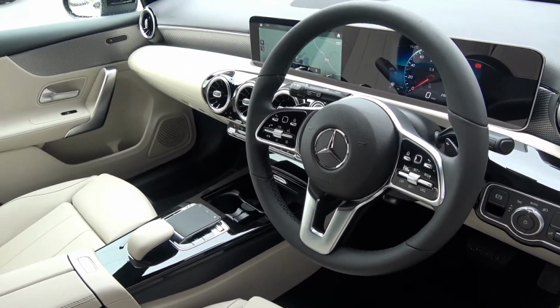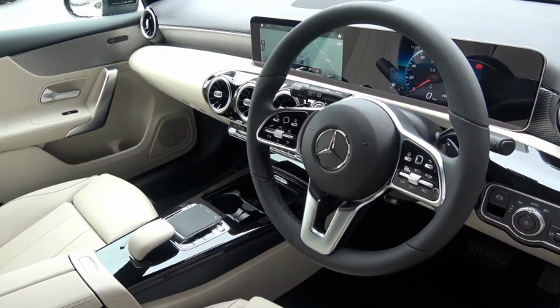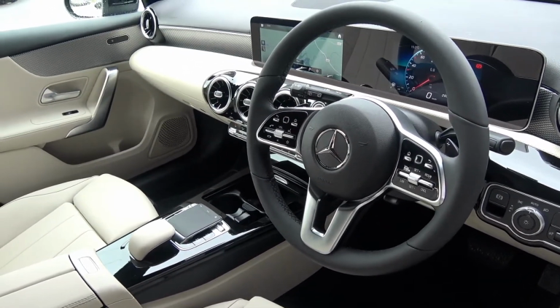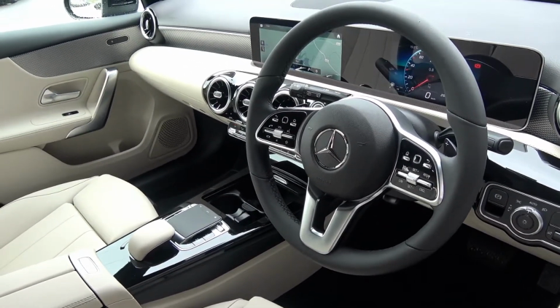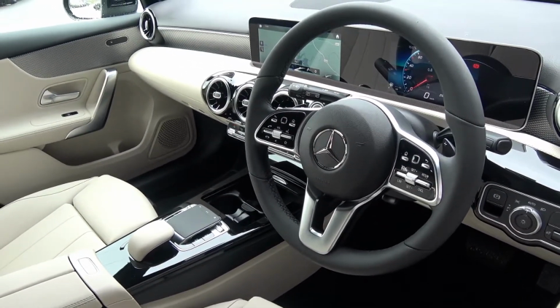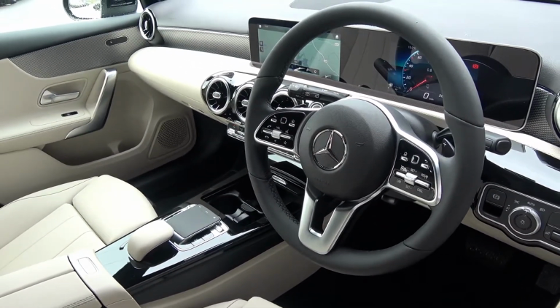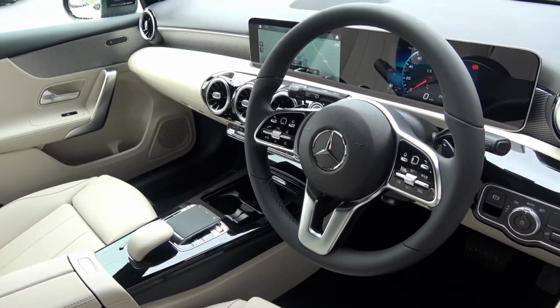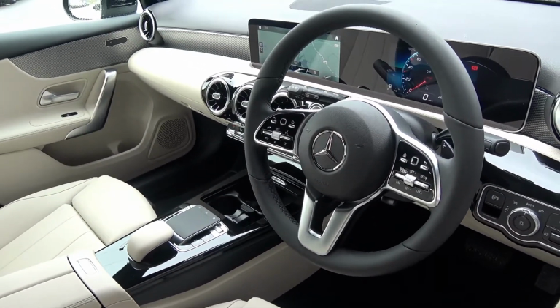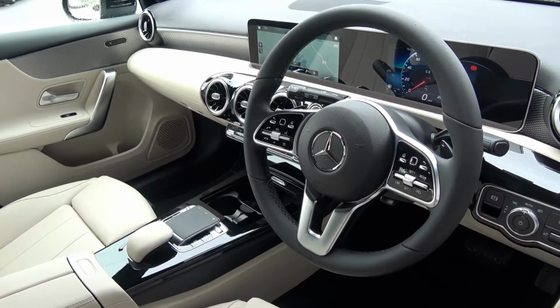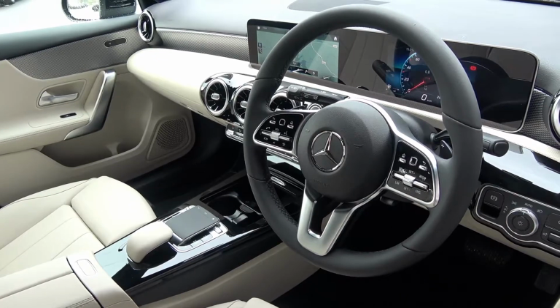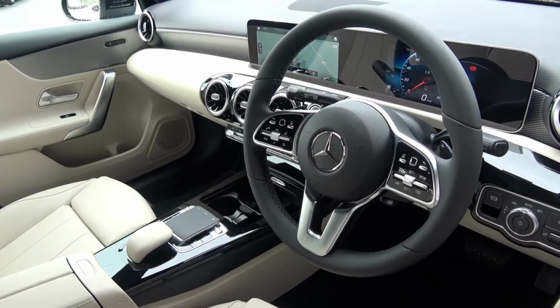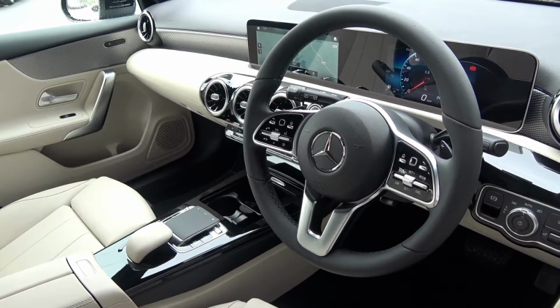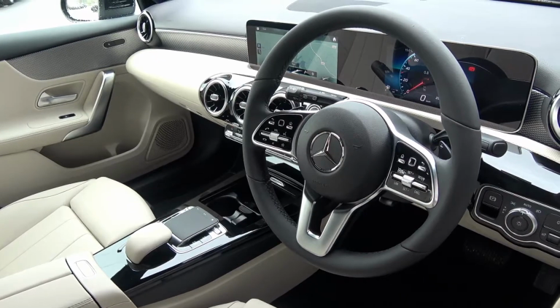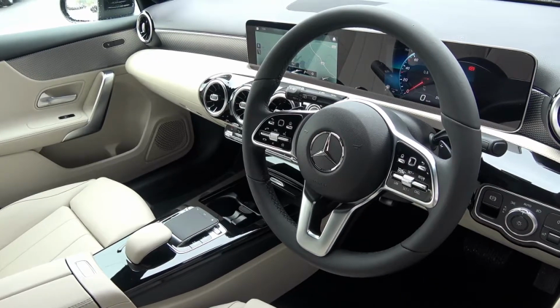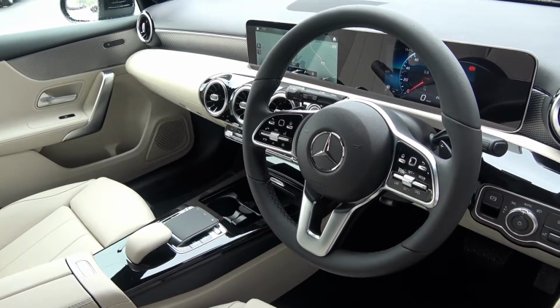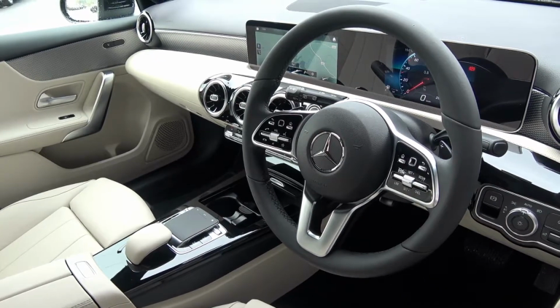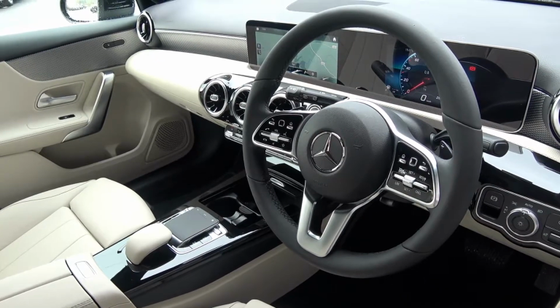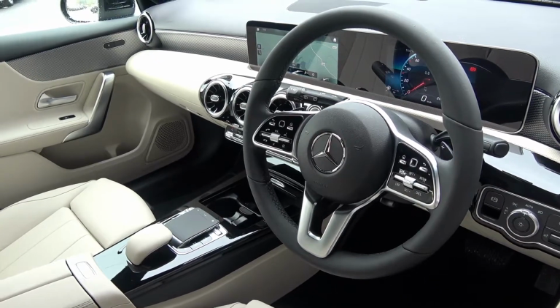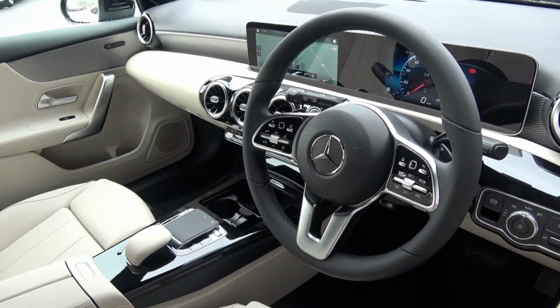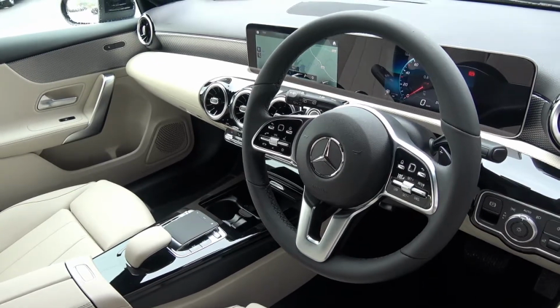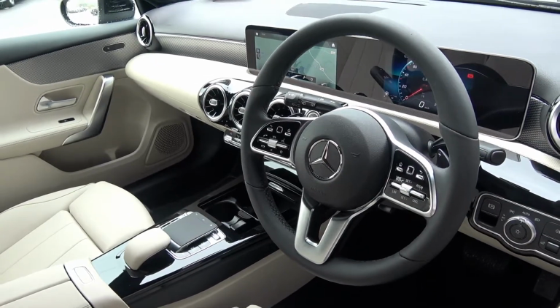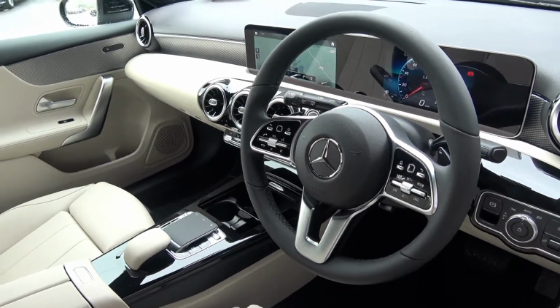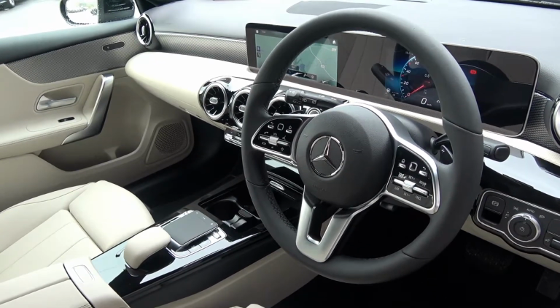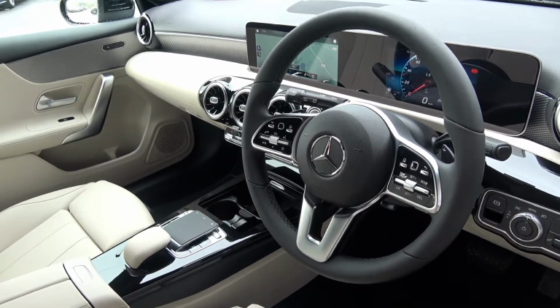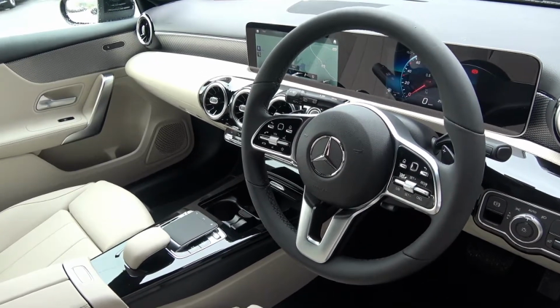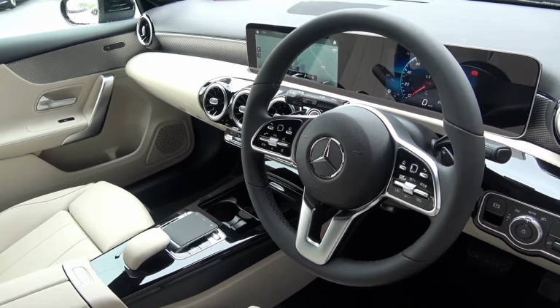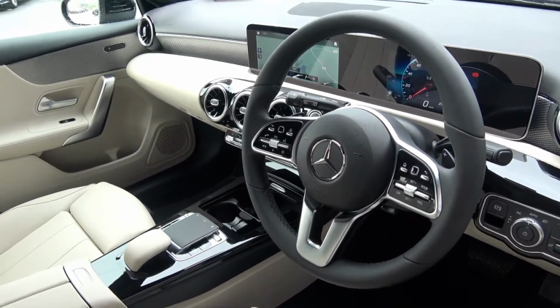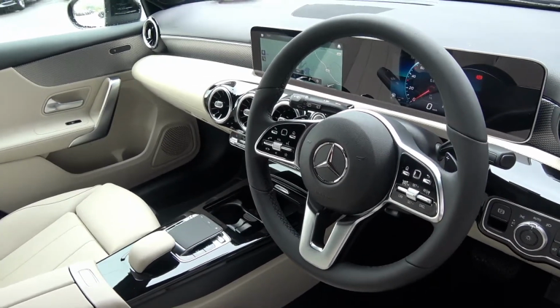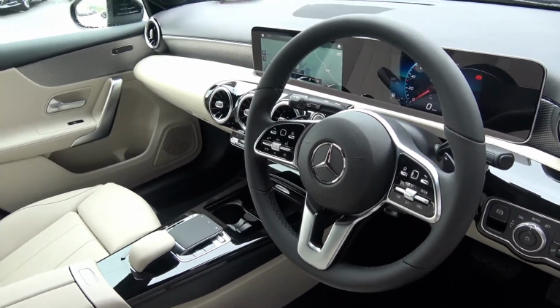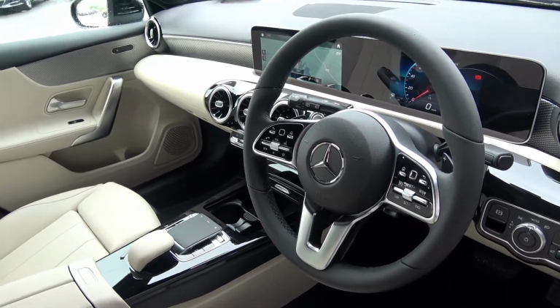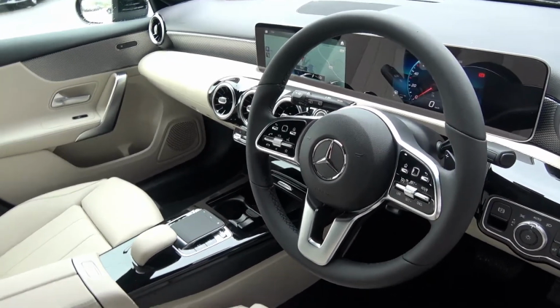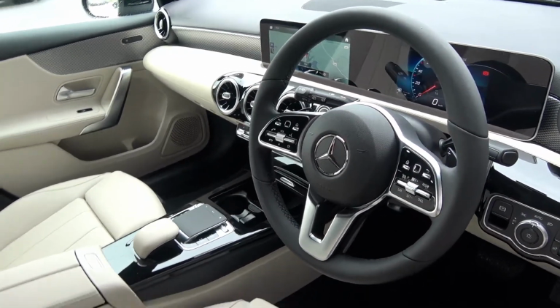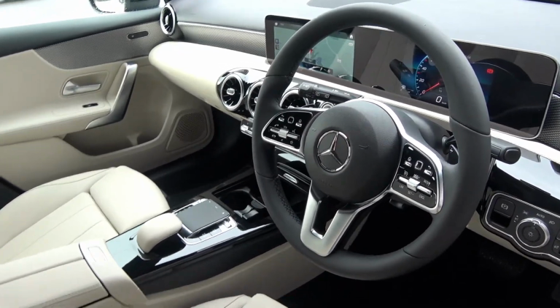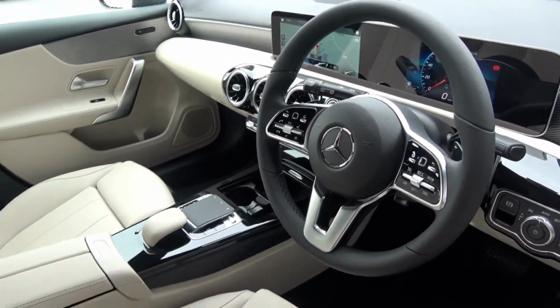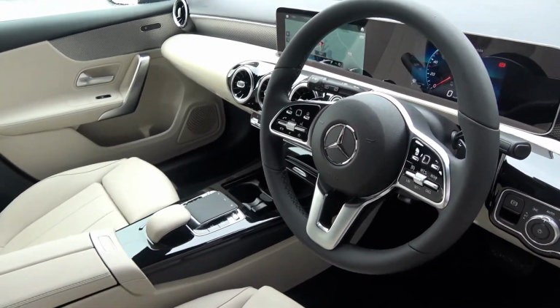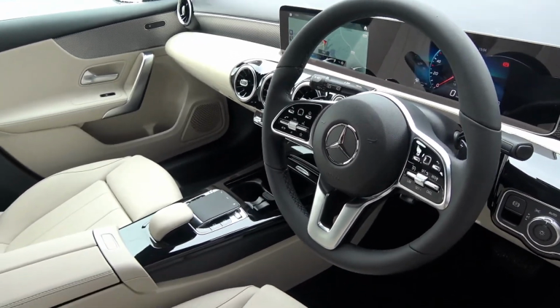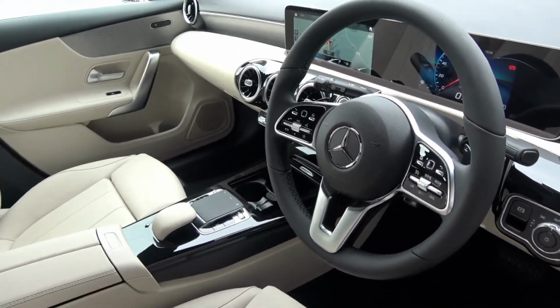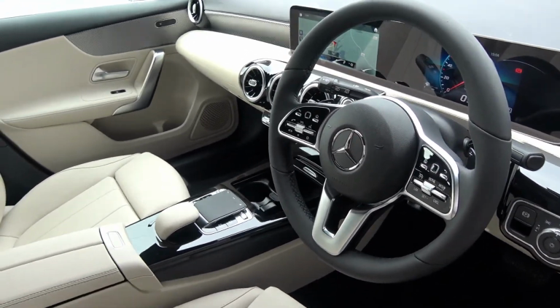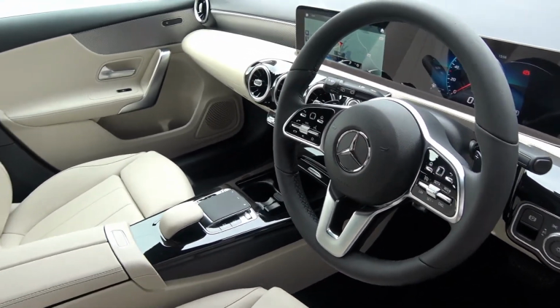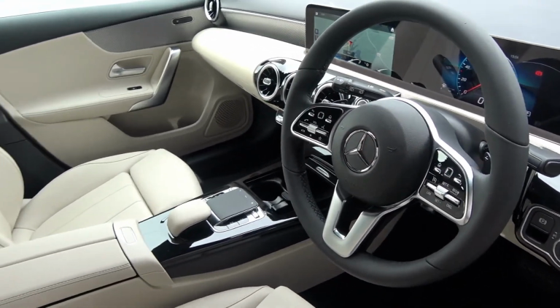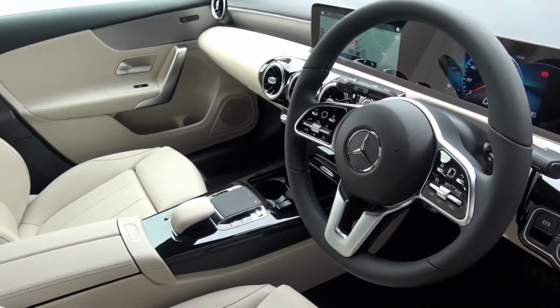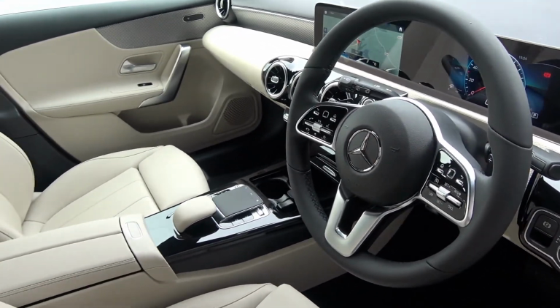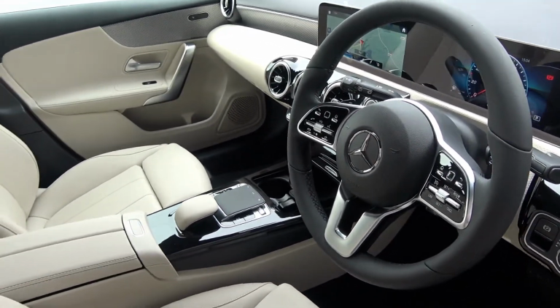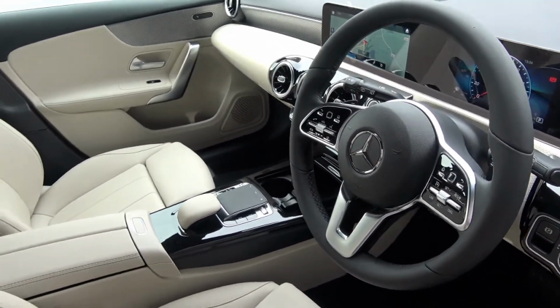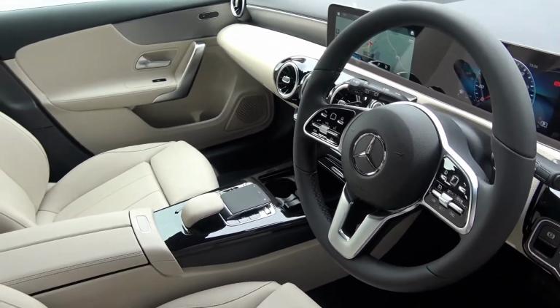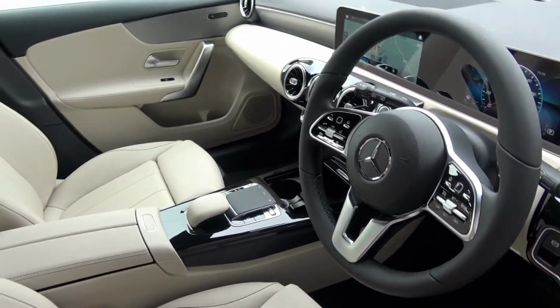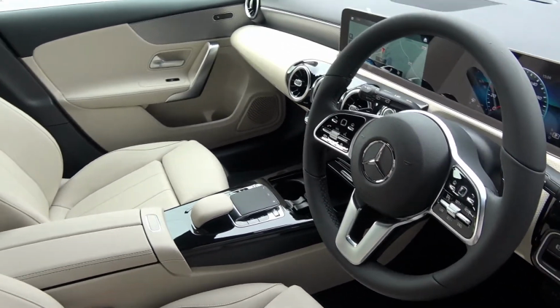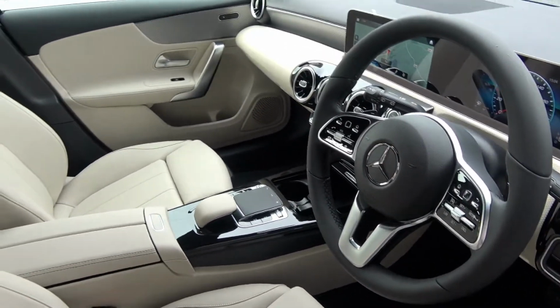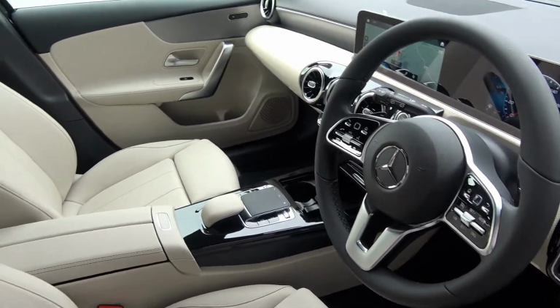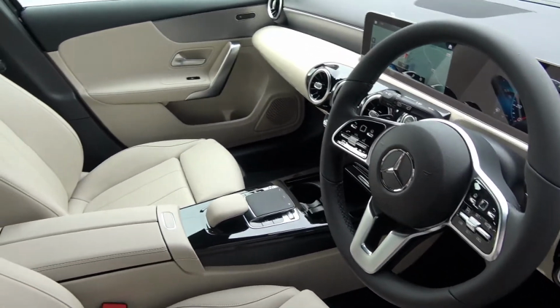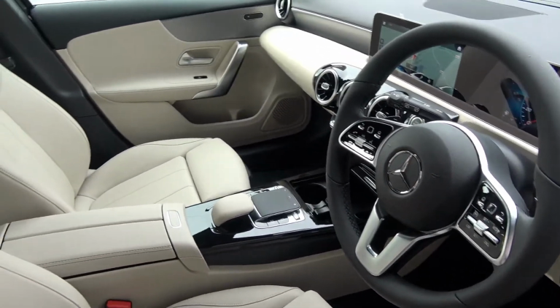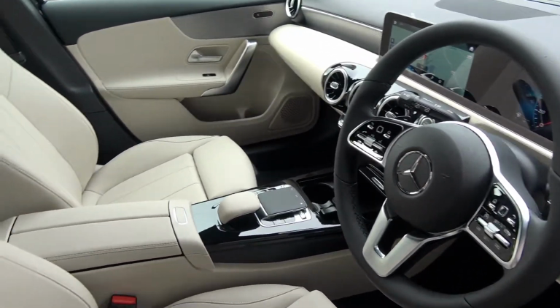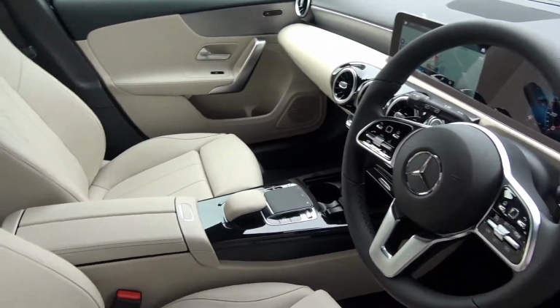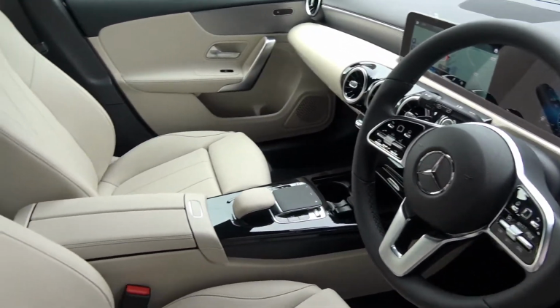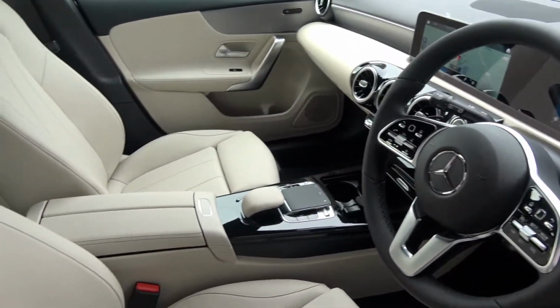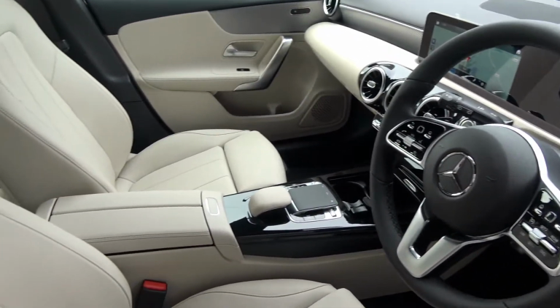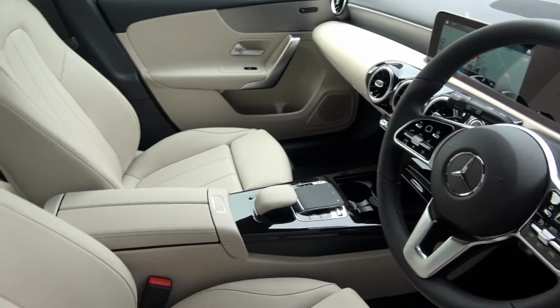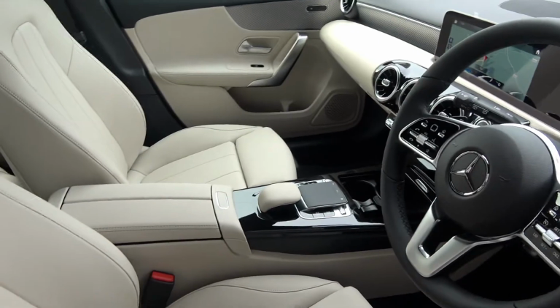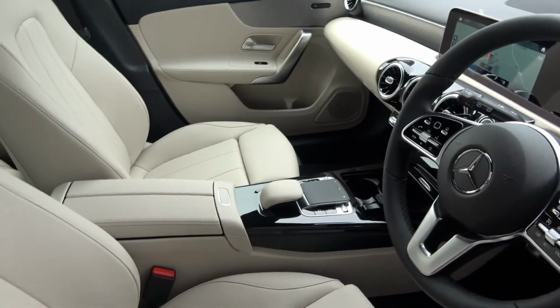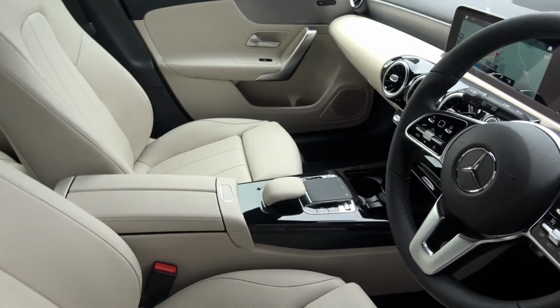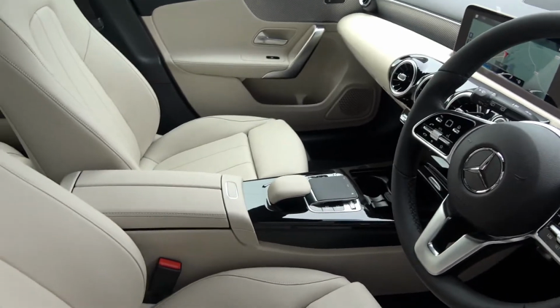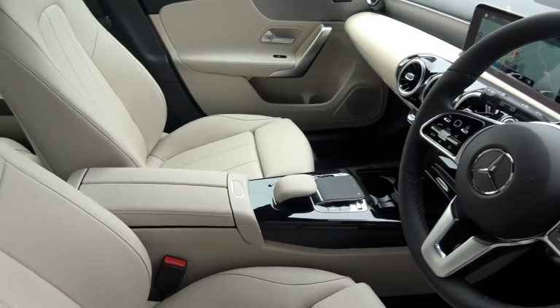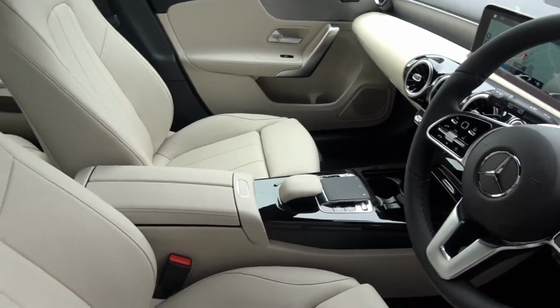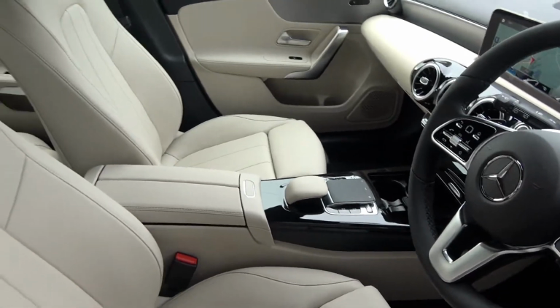Additional features include park assist, active brake assist, active lane assist, dynamic drive select, voice command, and hey Mercedes.